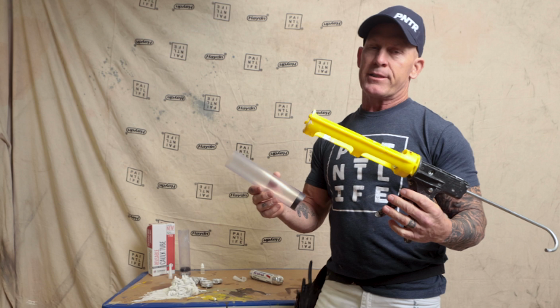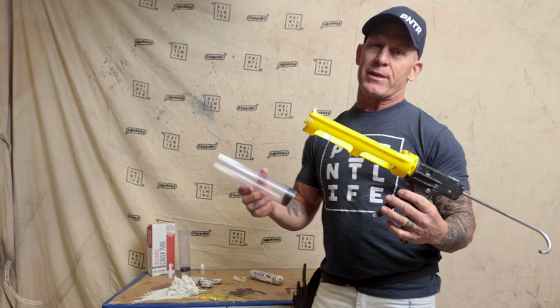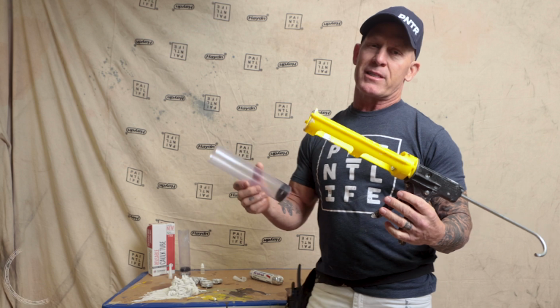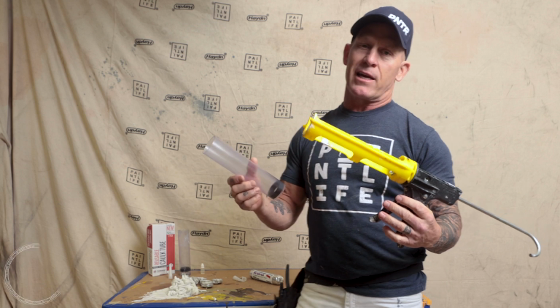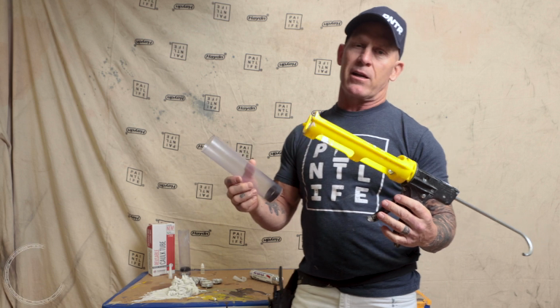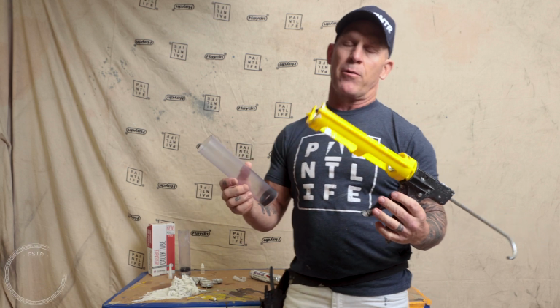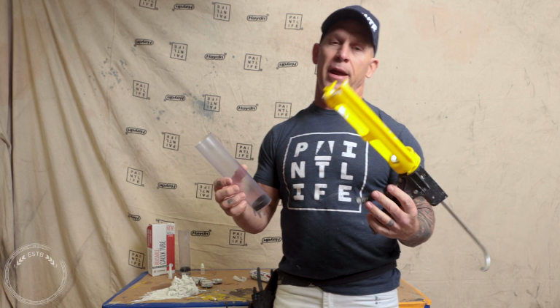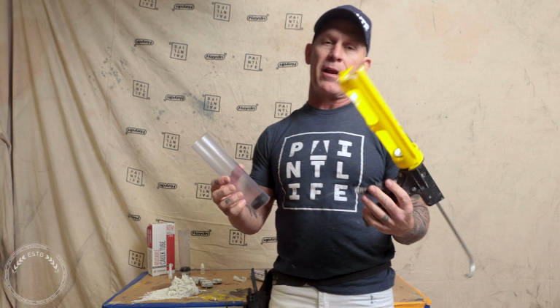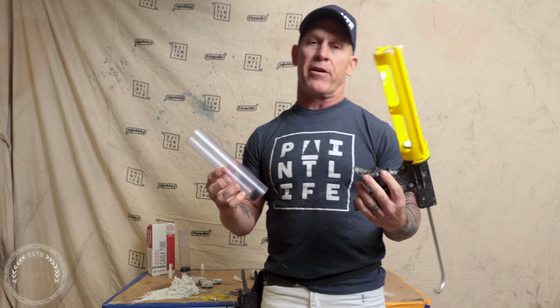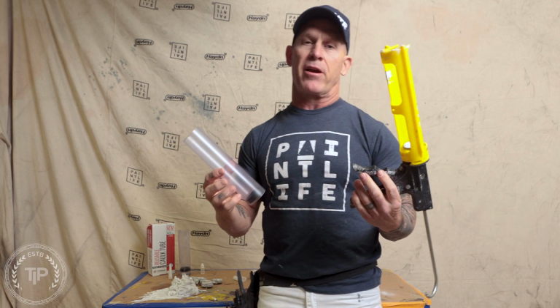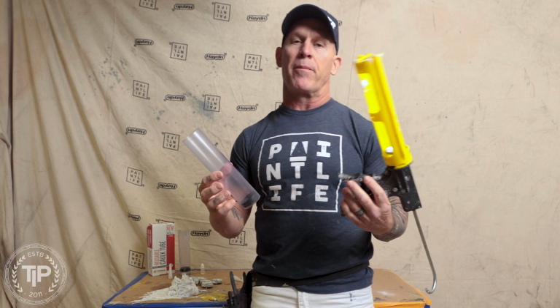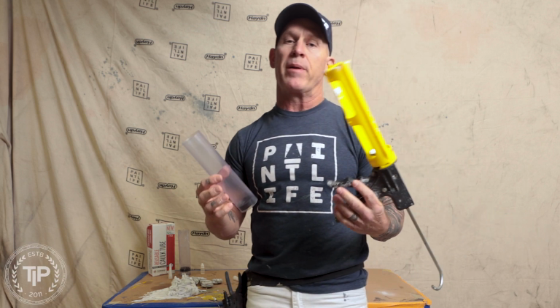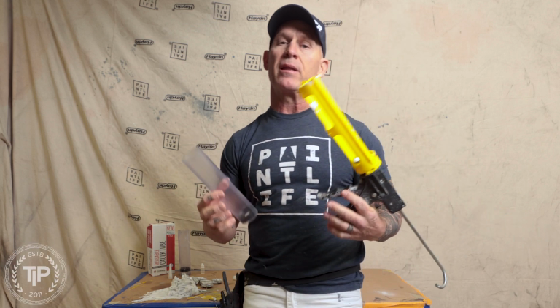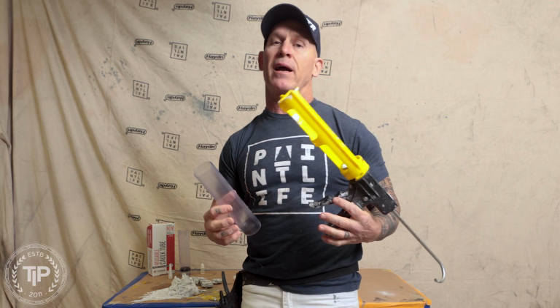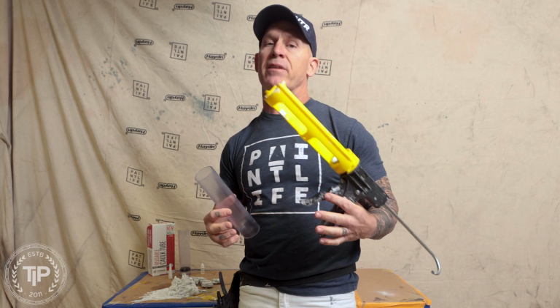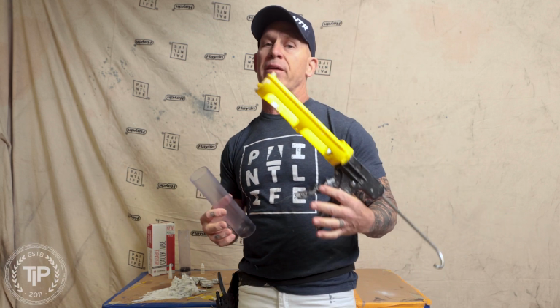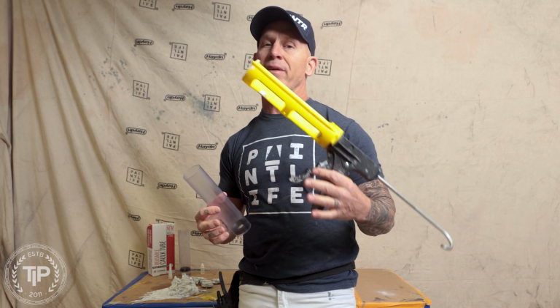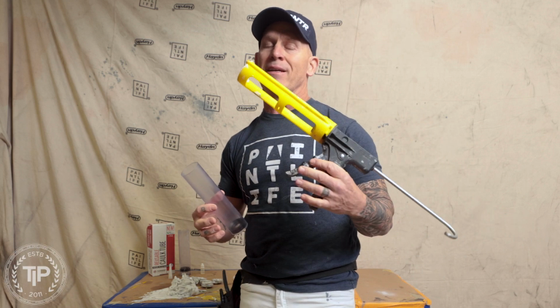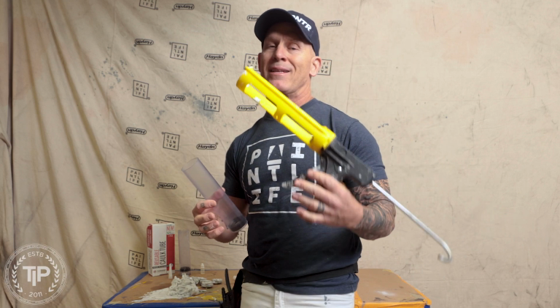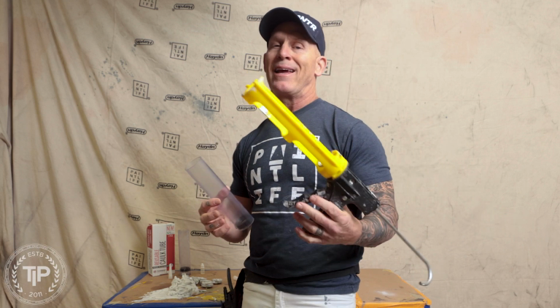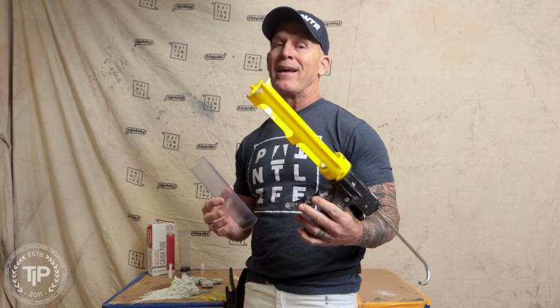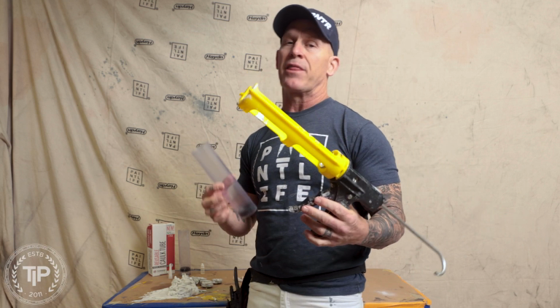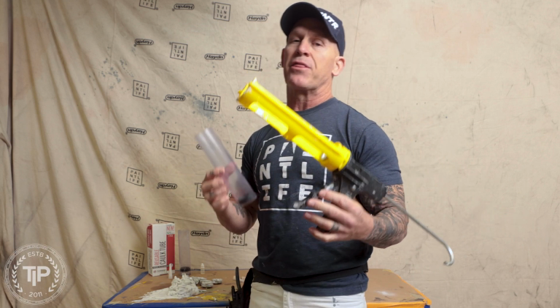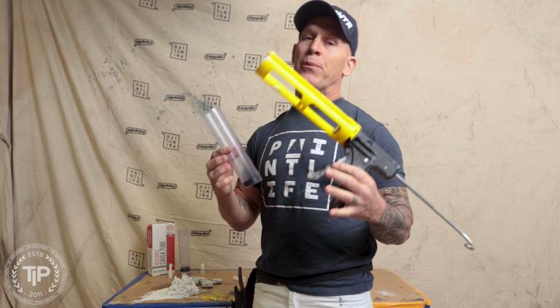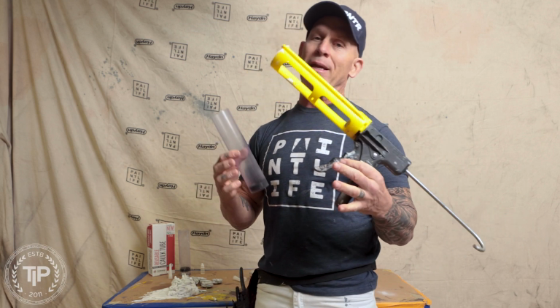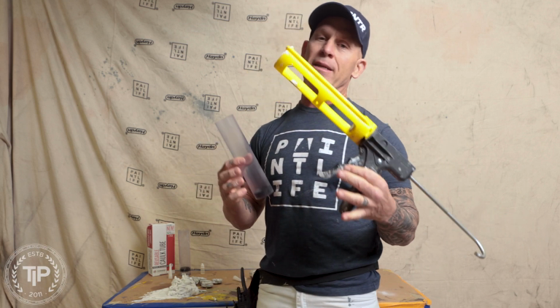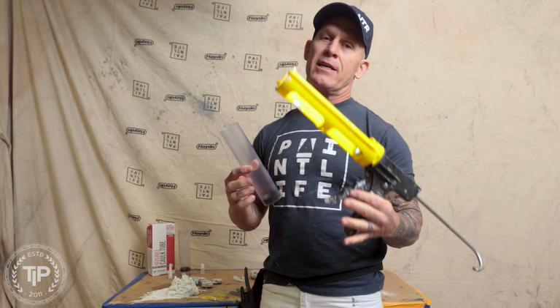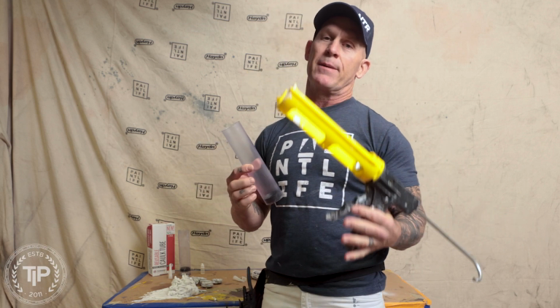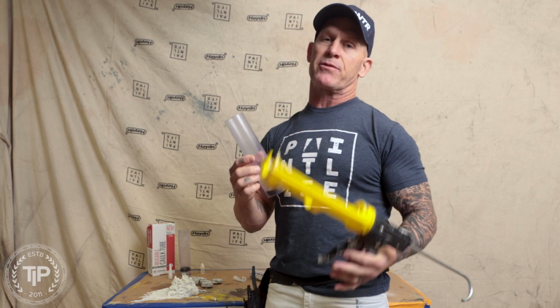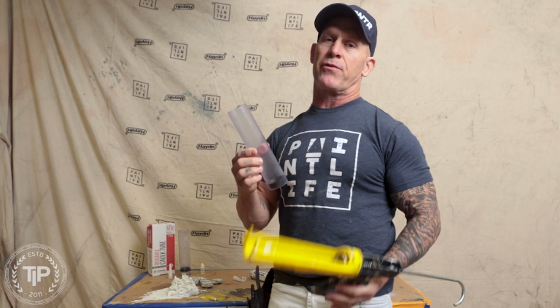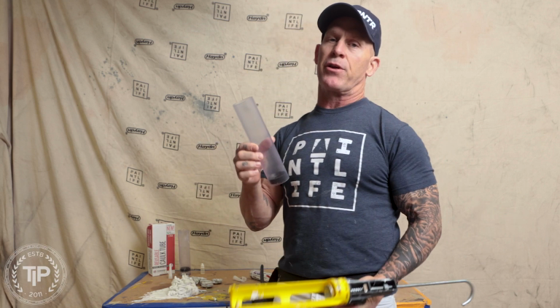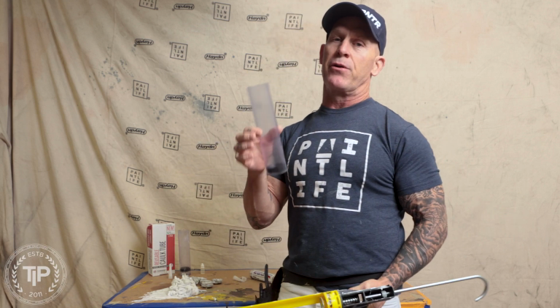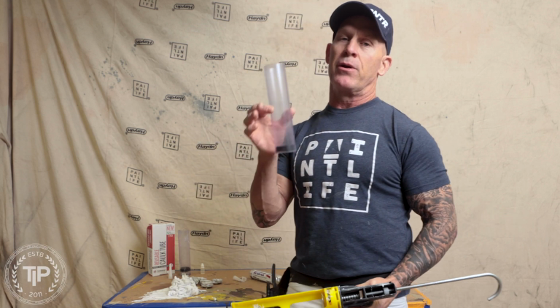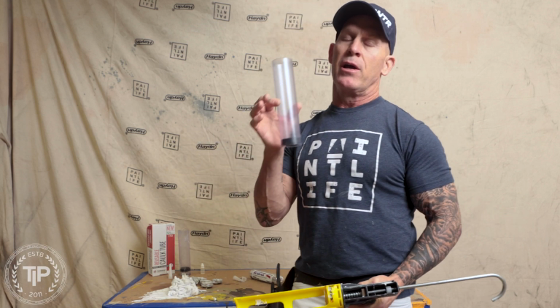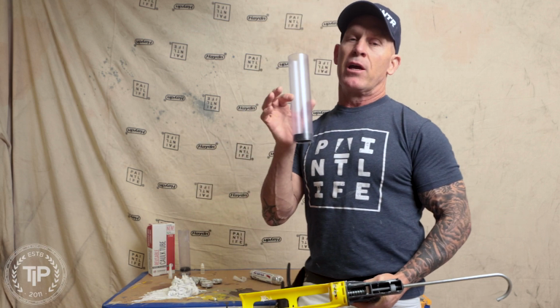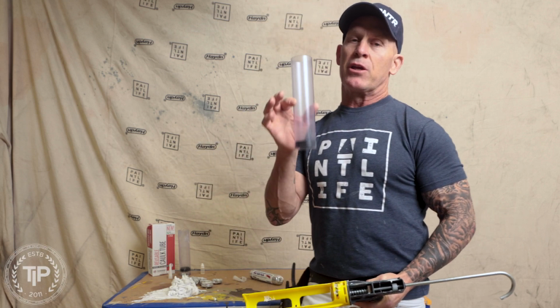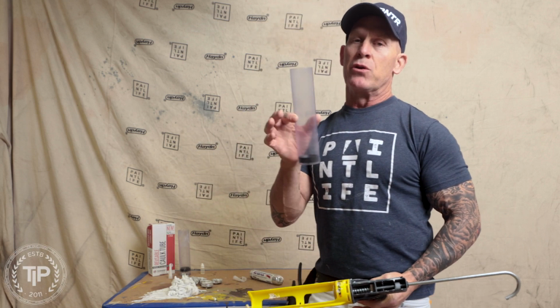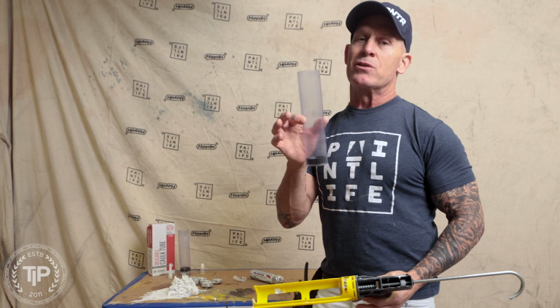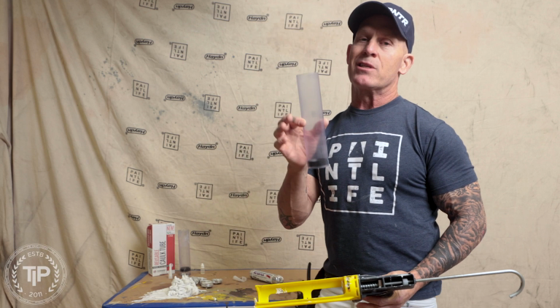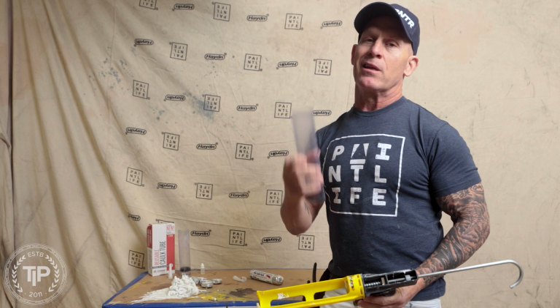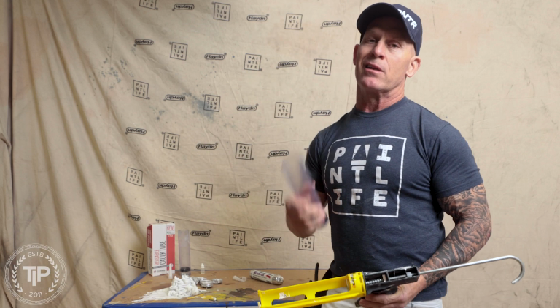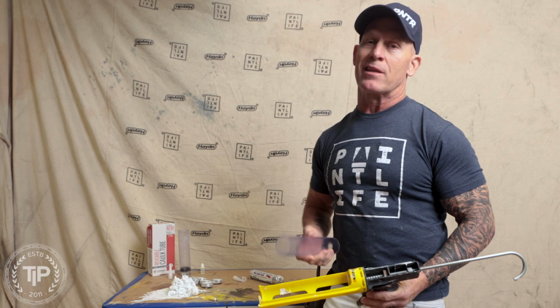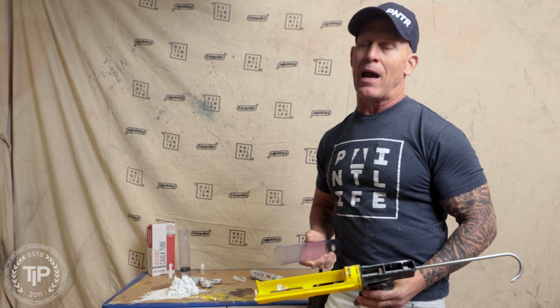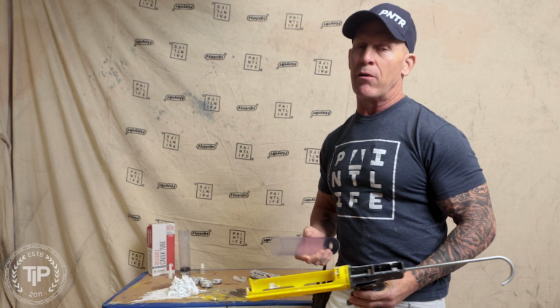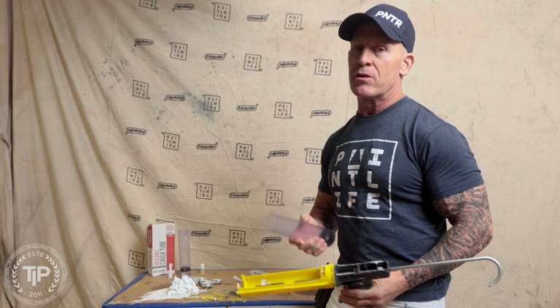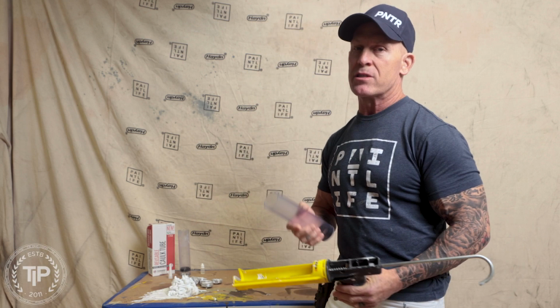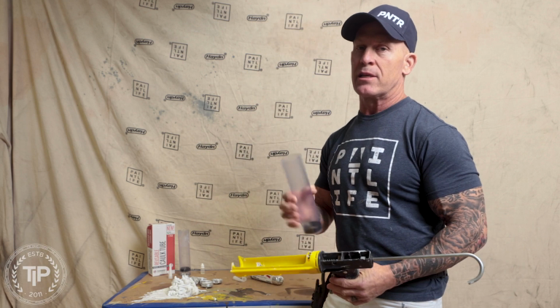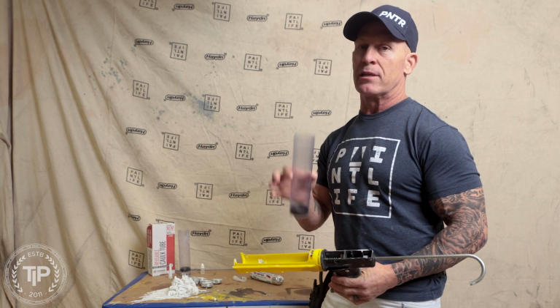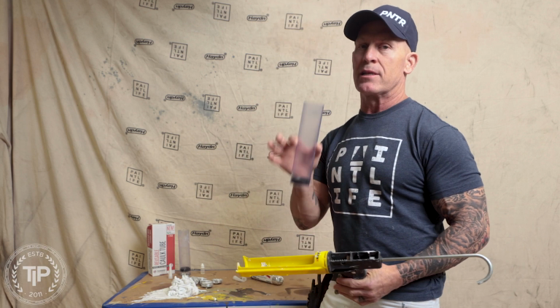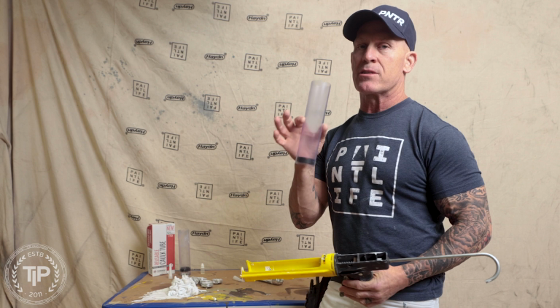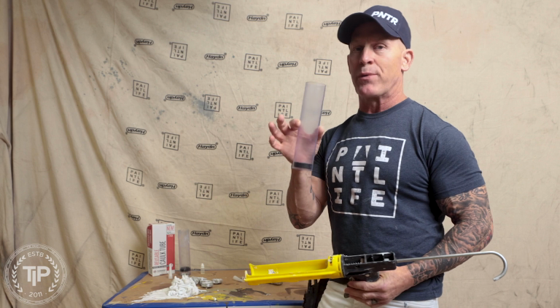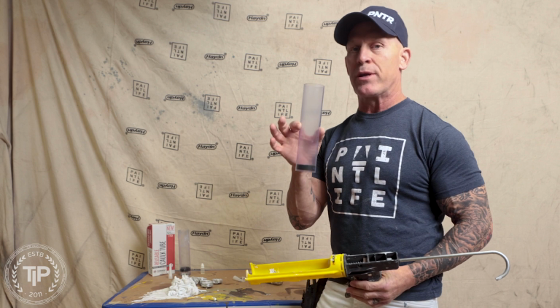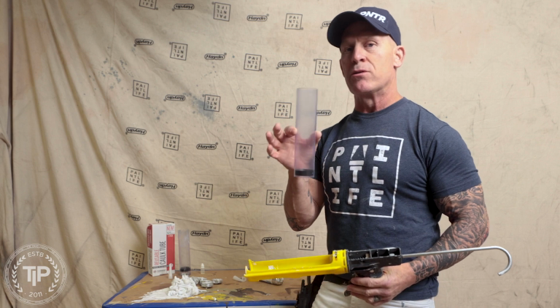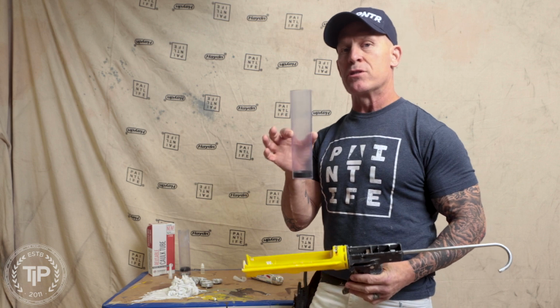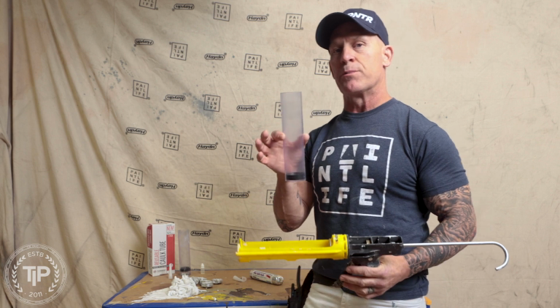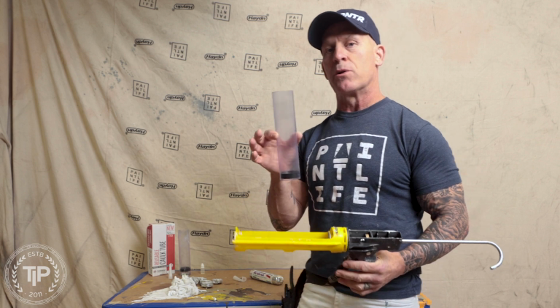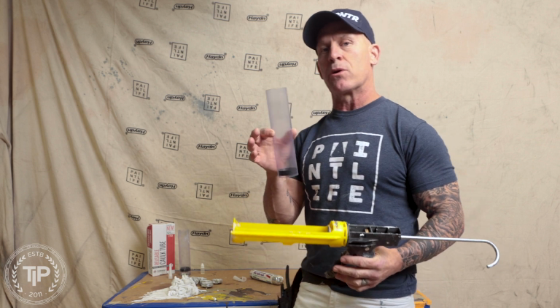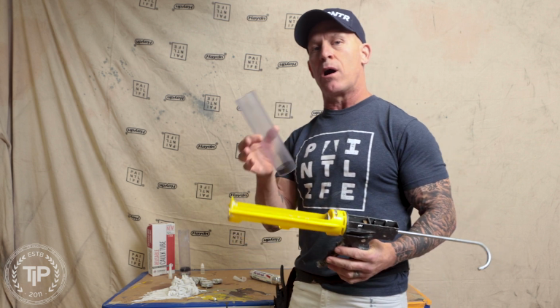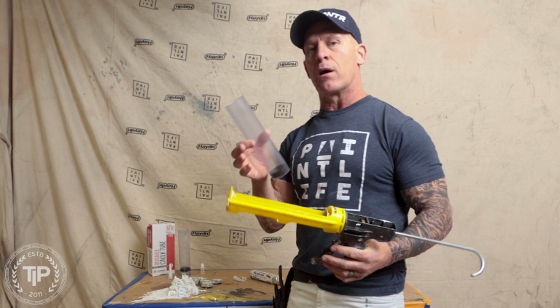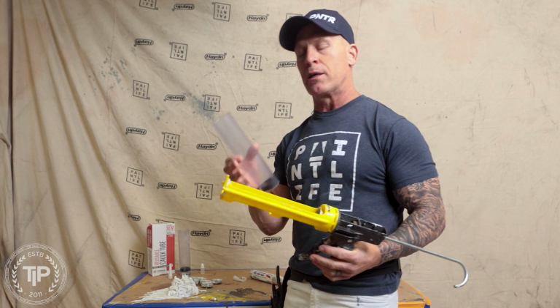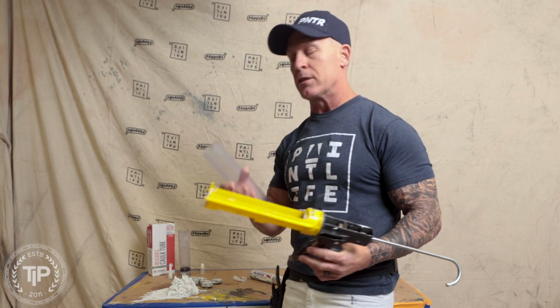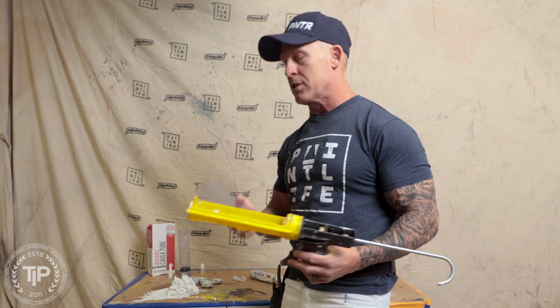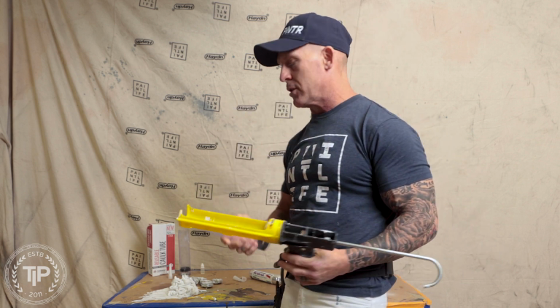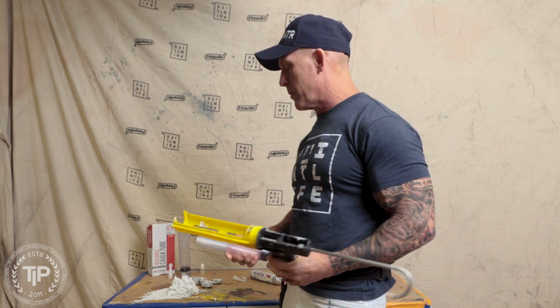This is Chris the Idaho Painter here on PaintLive TV. Today I've got three tips for you using the Tower Sealants Reusable Caulking Tube.